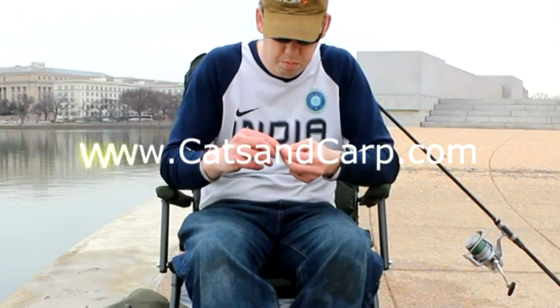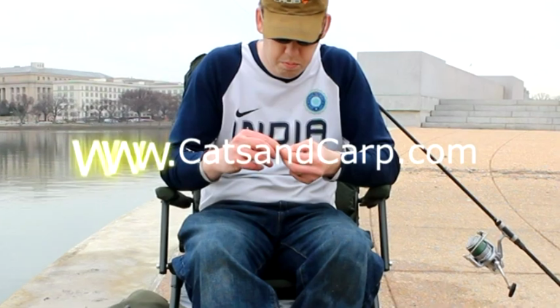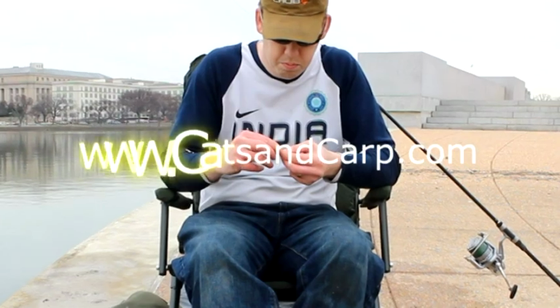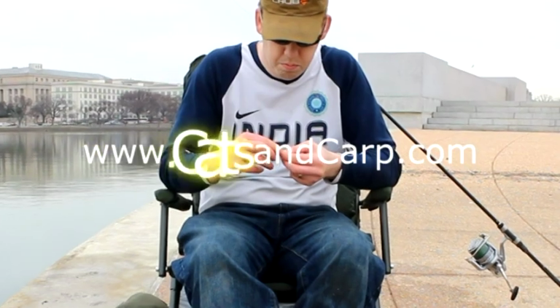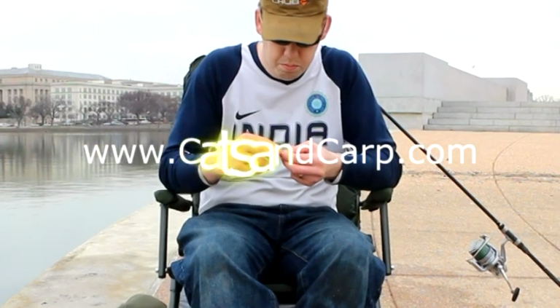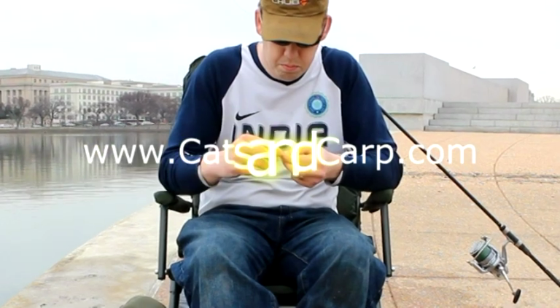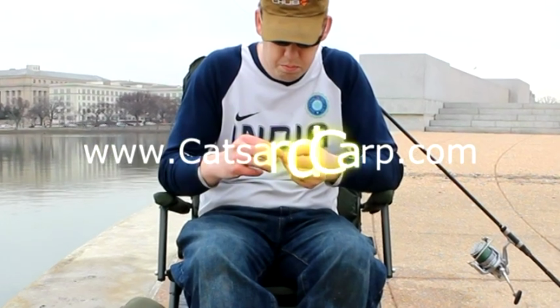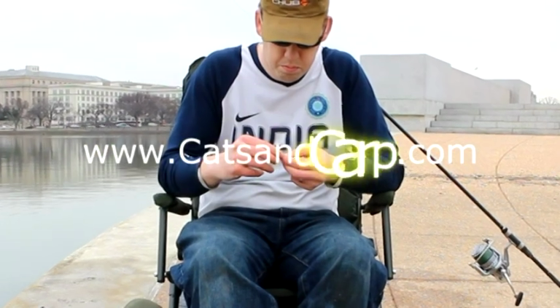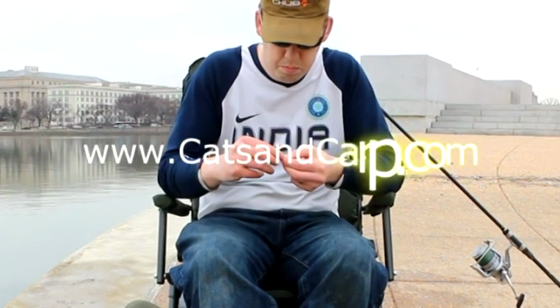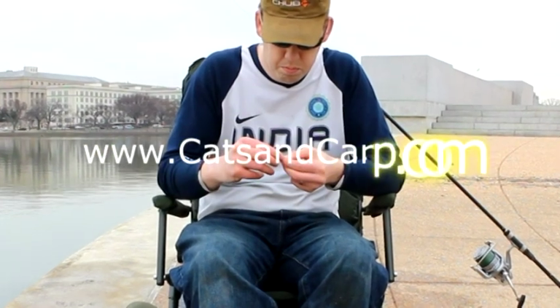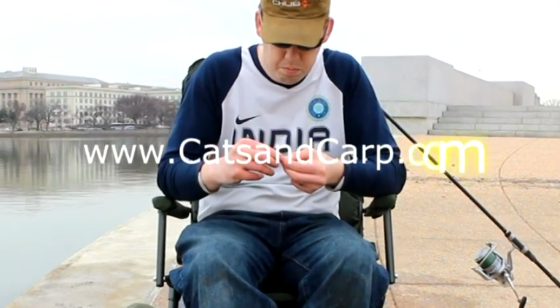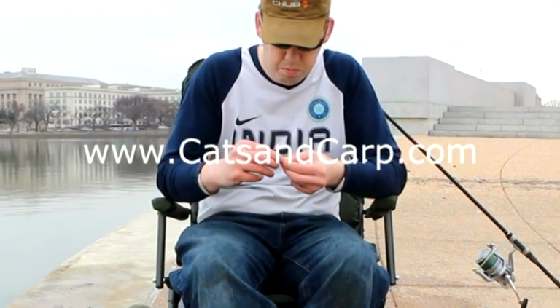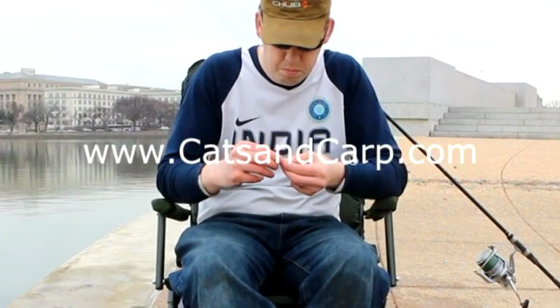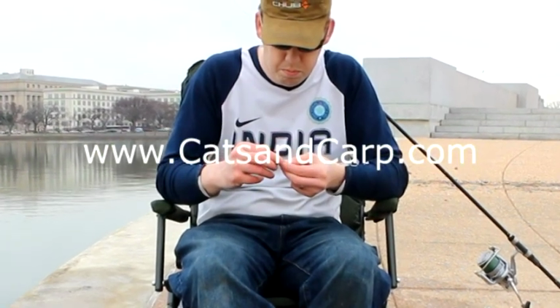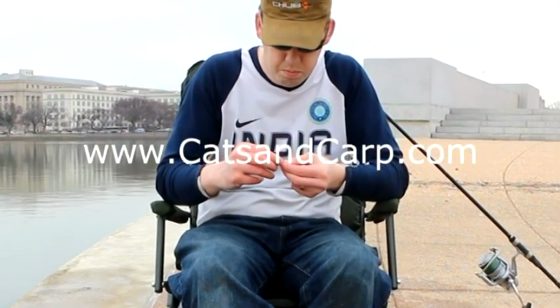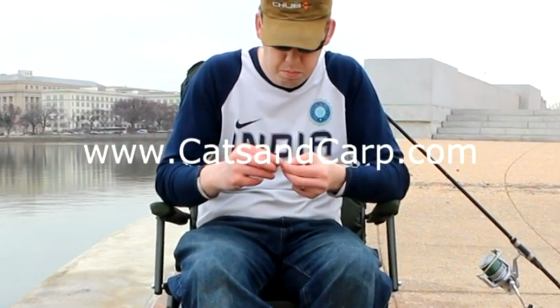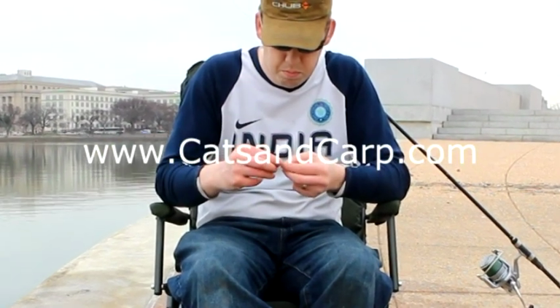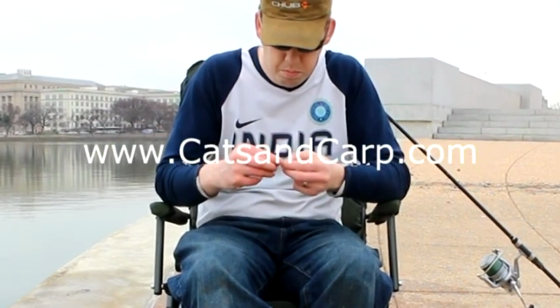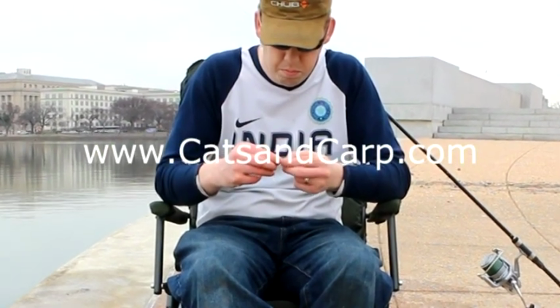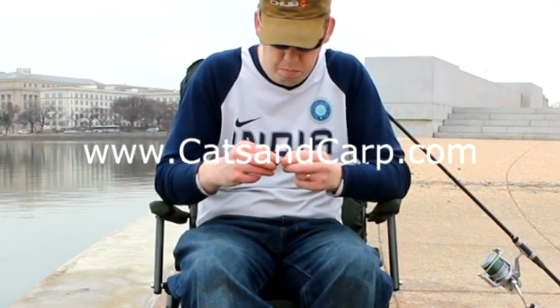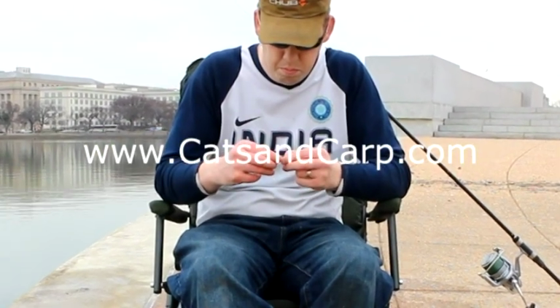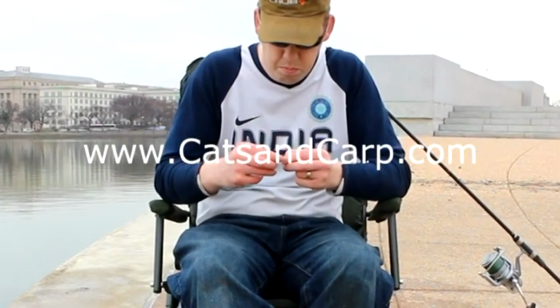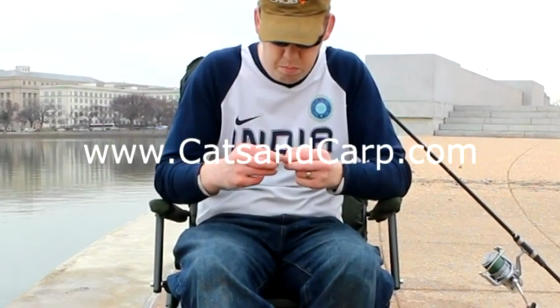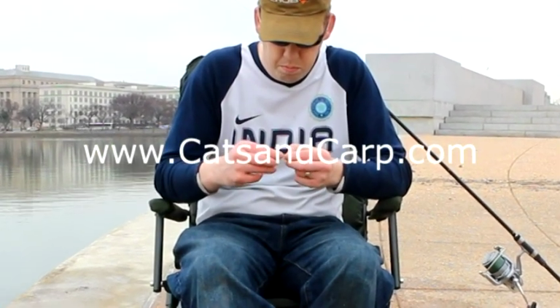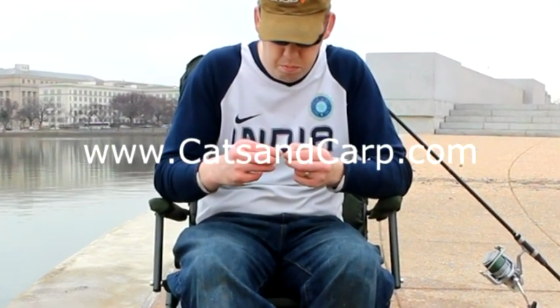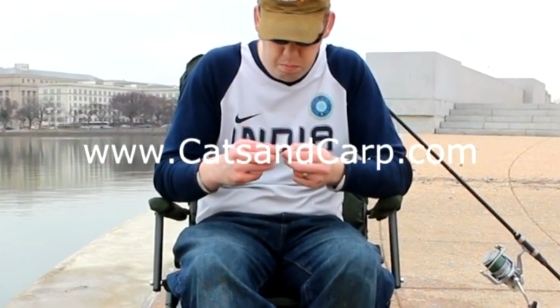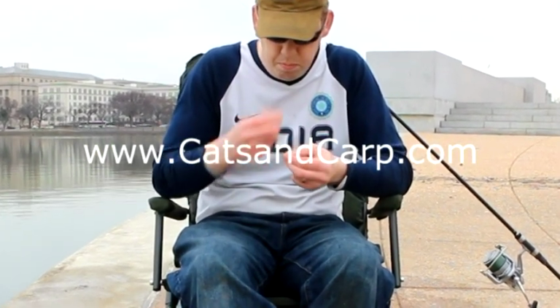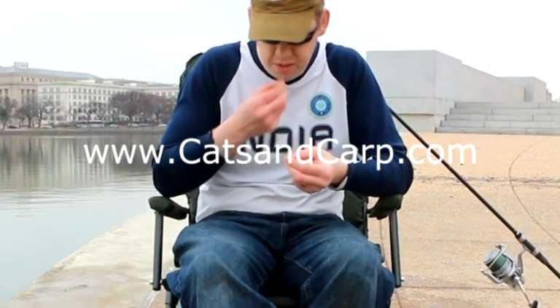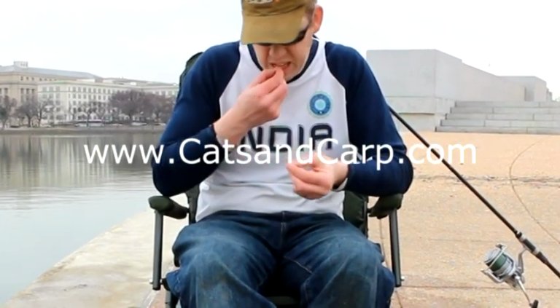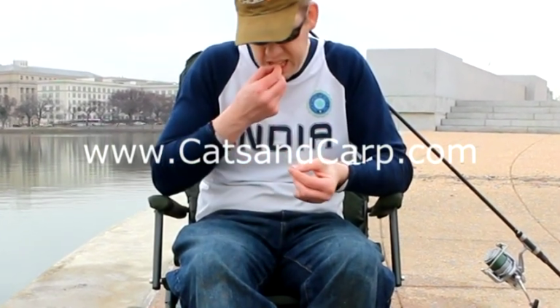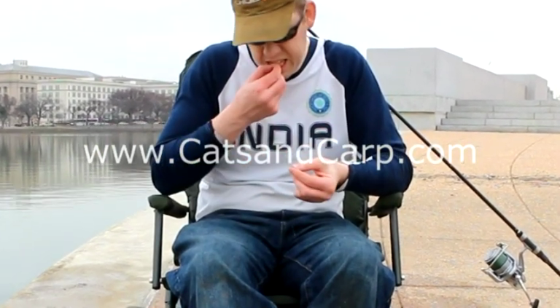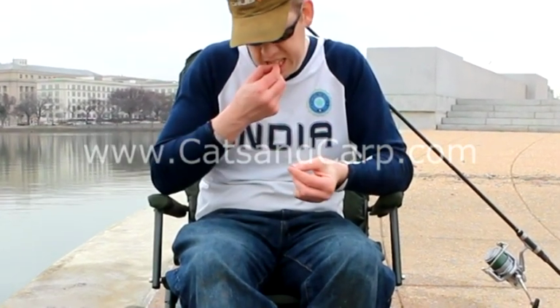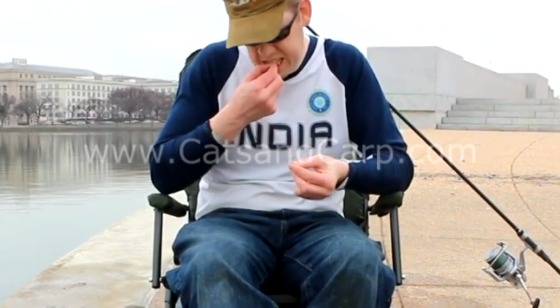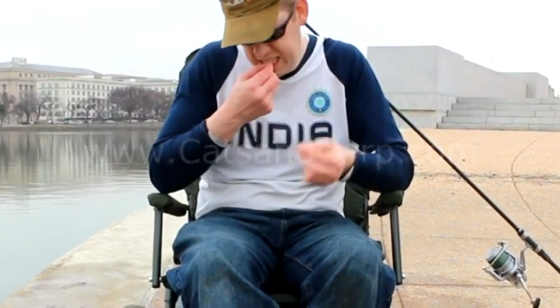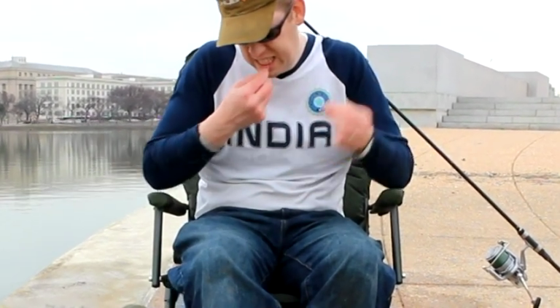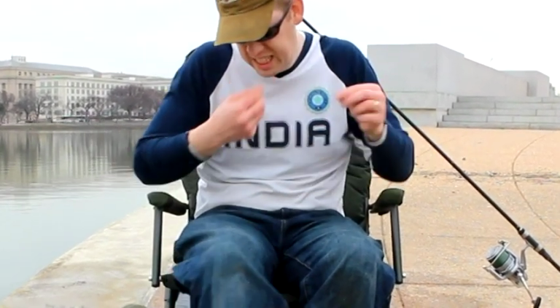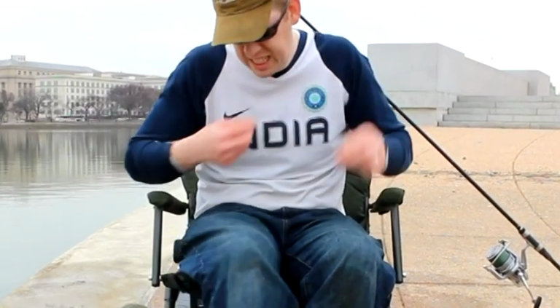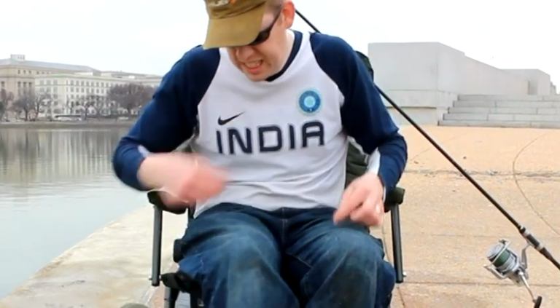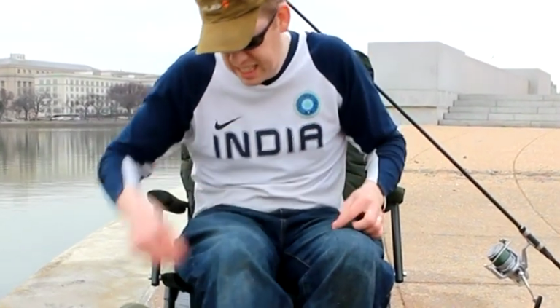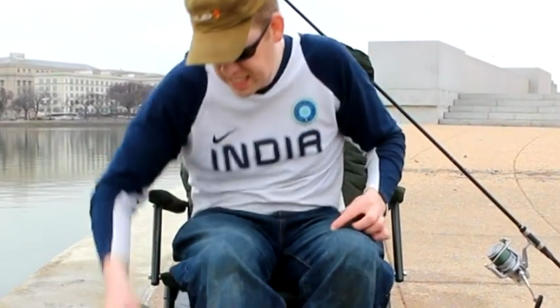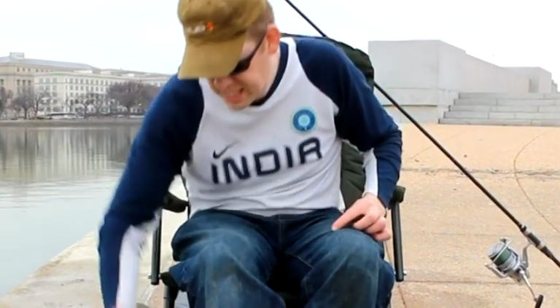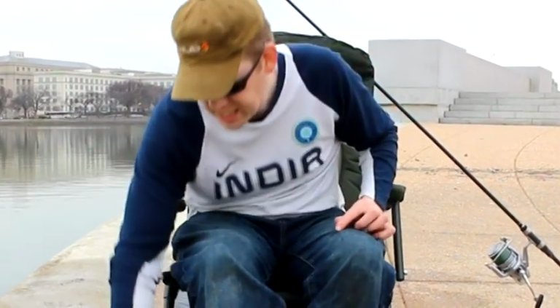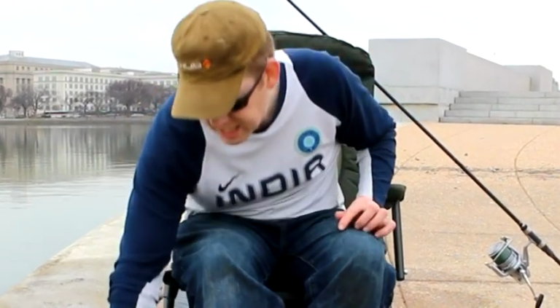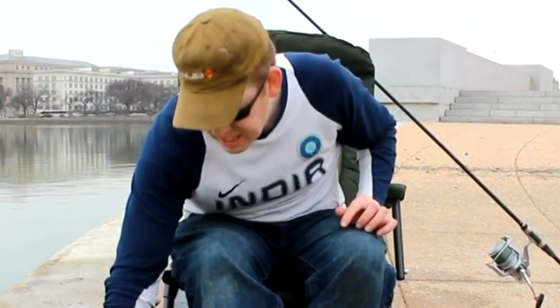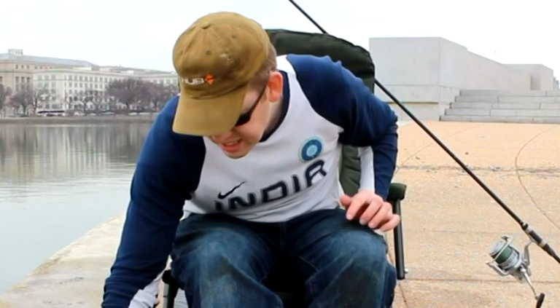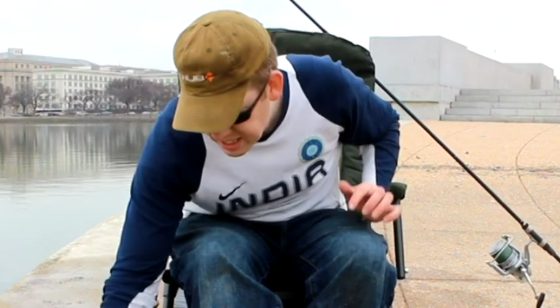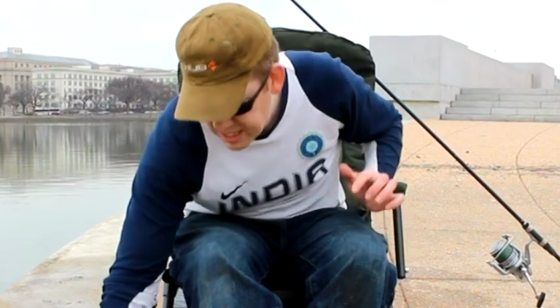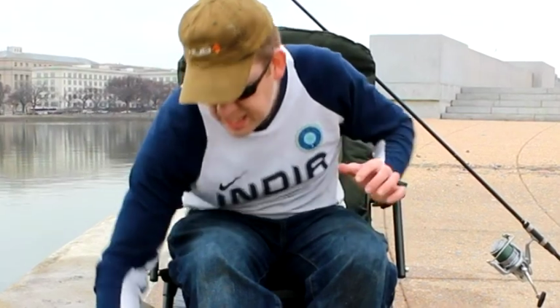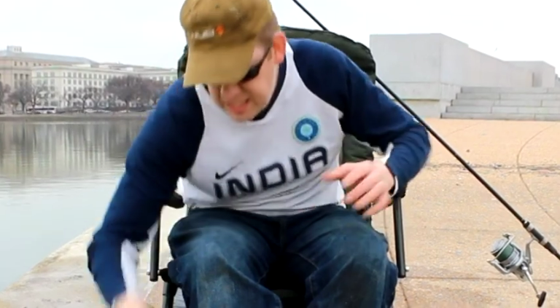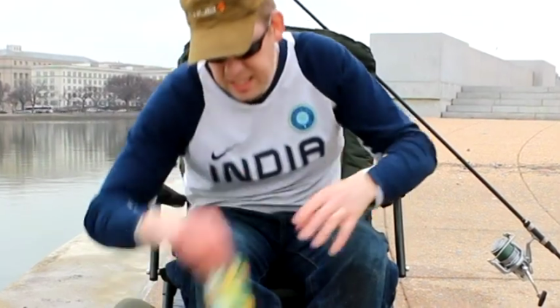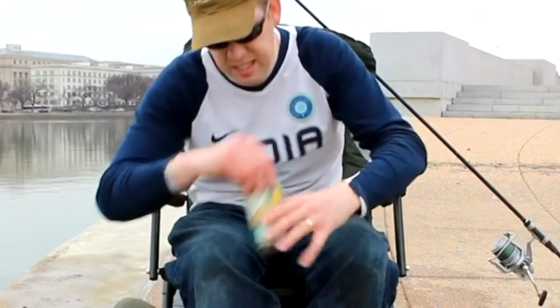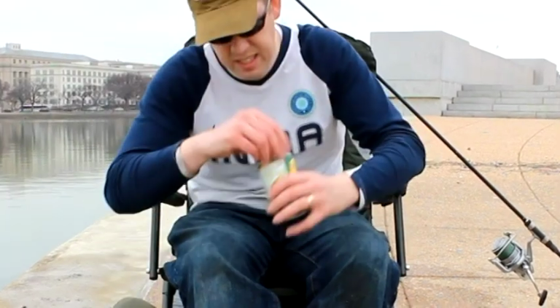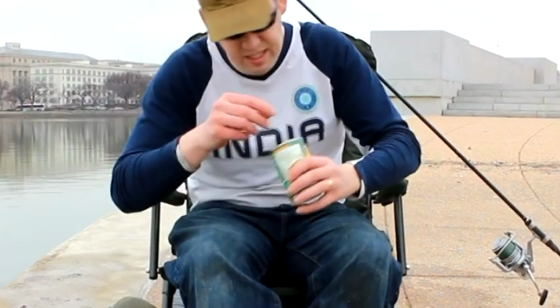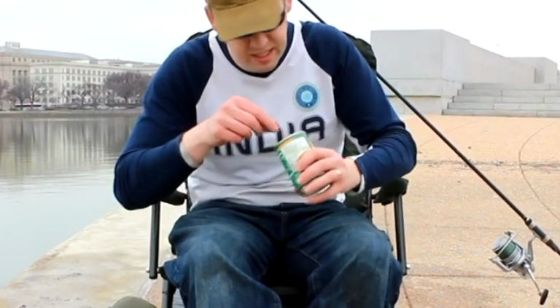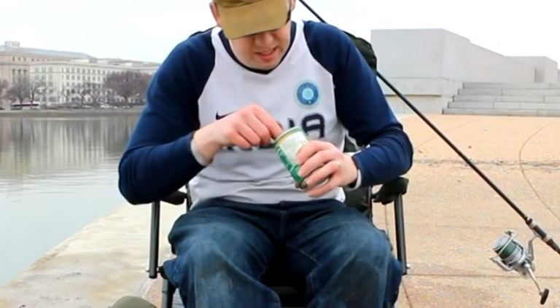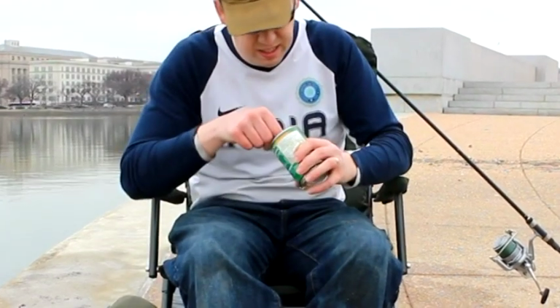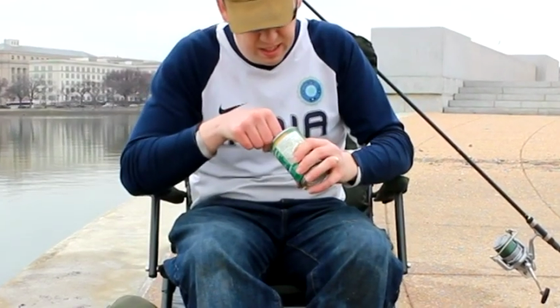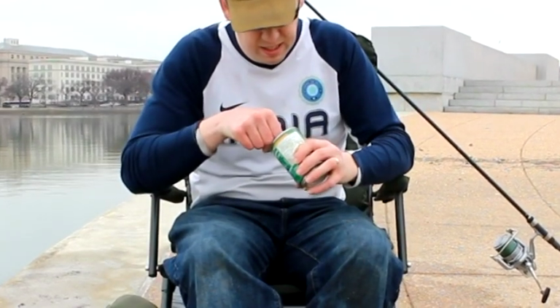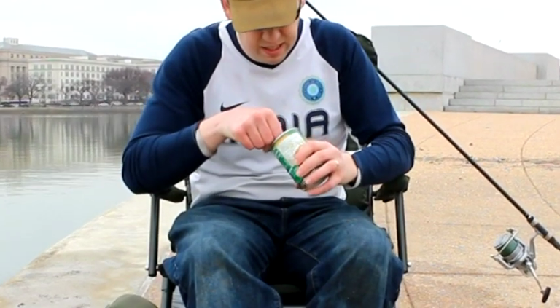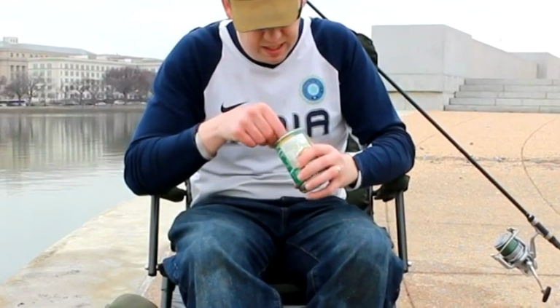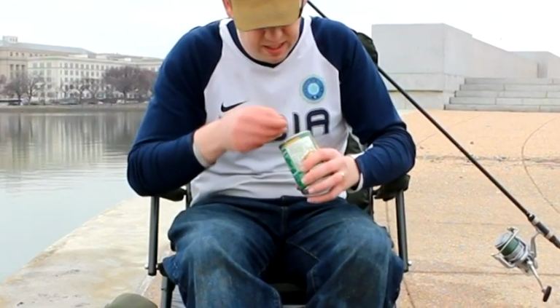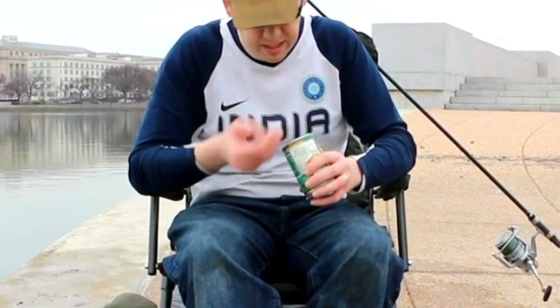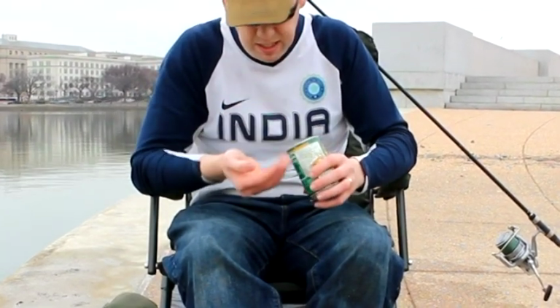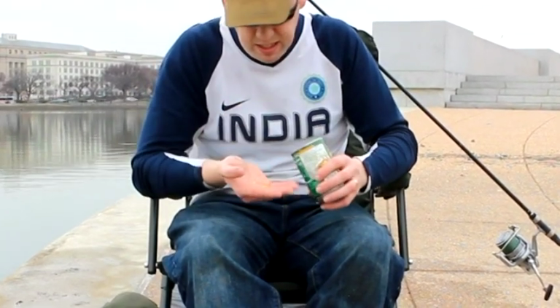Welcome to catsandcarb.com and we've got a great little video here that demonstrates once again how catfishing and carp fishing go hand in hand.